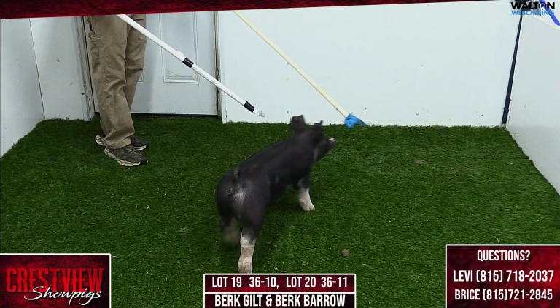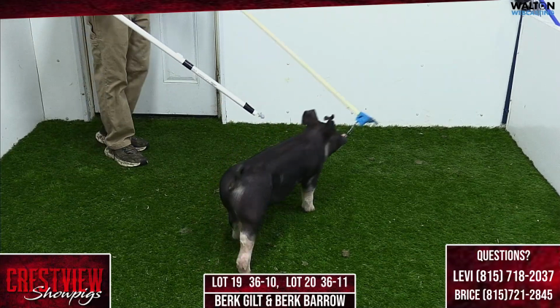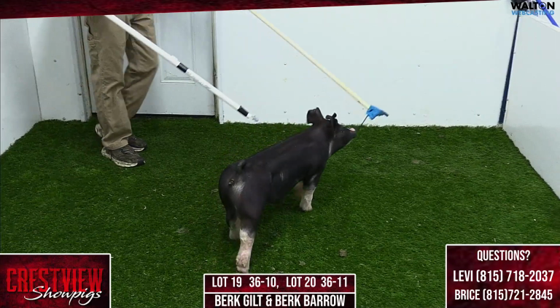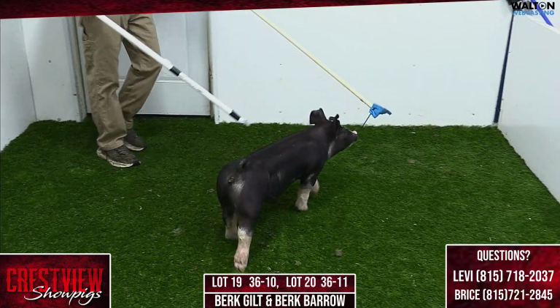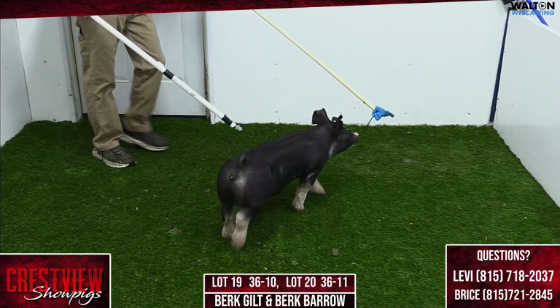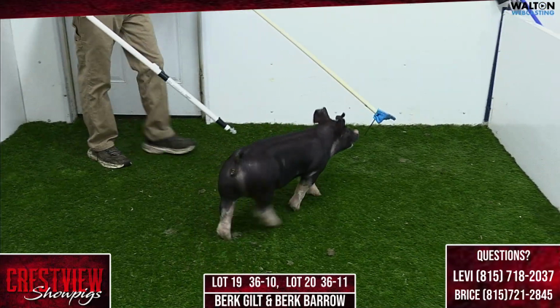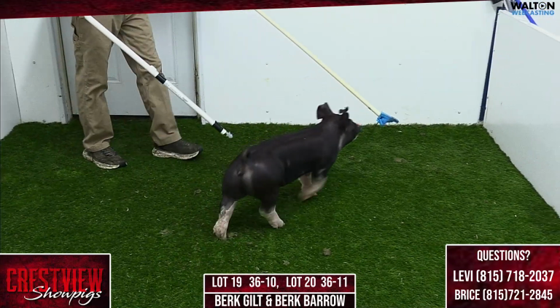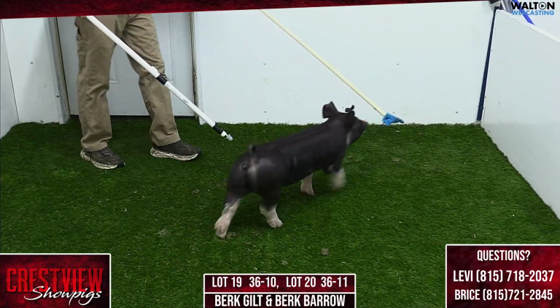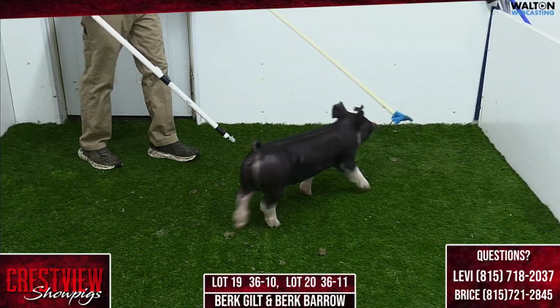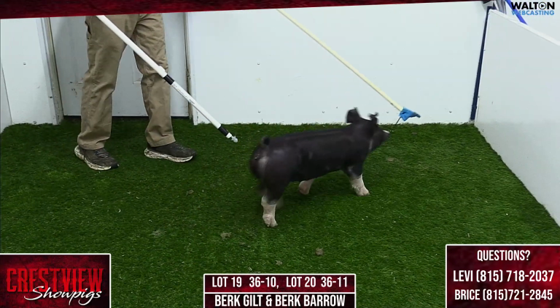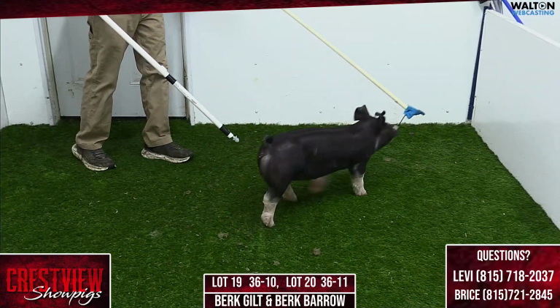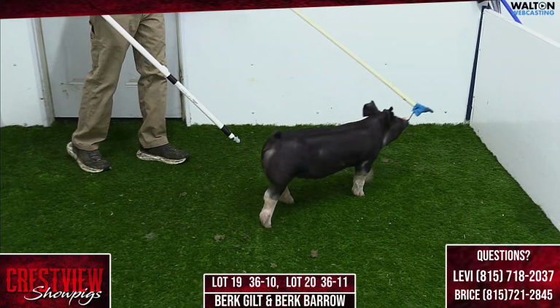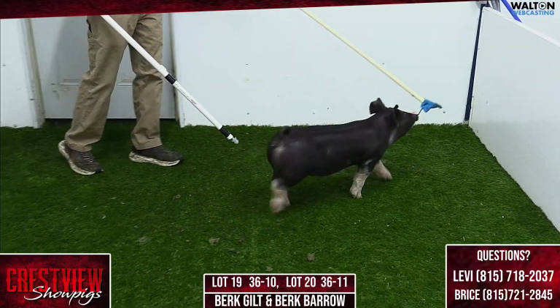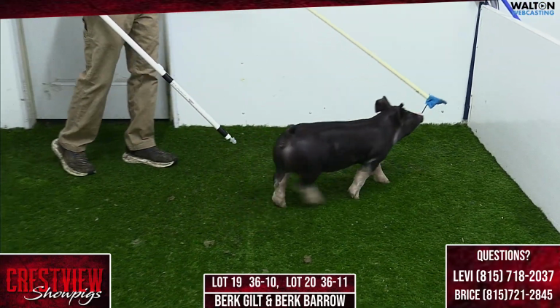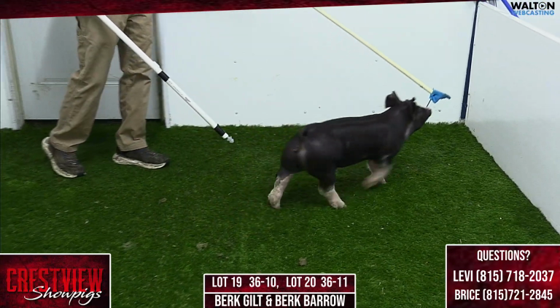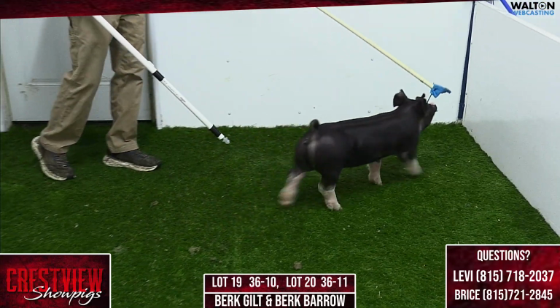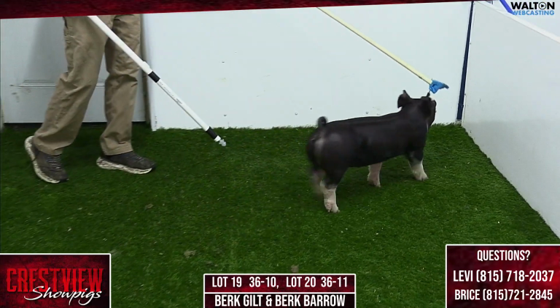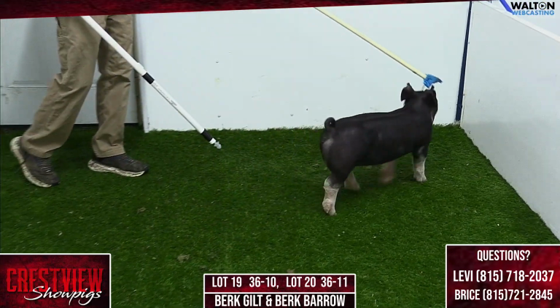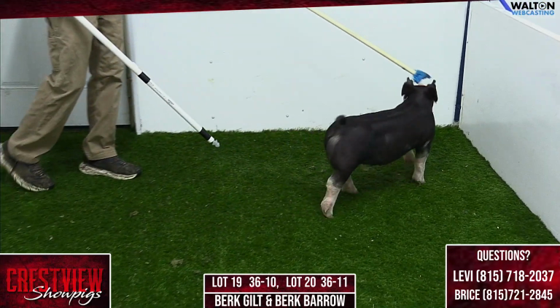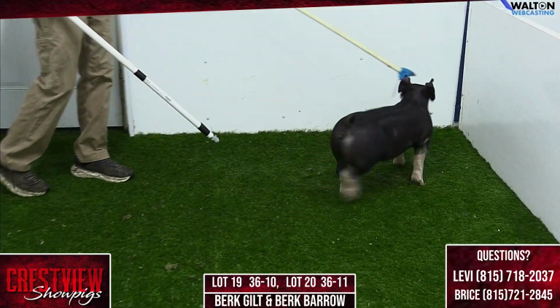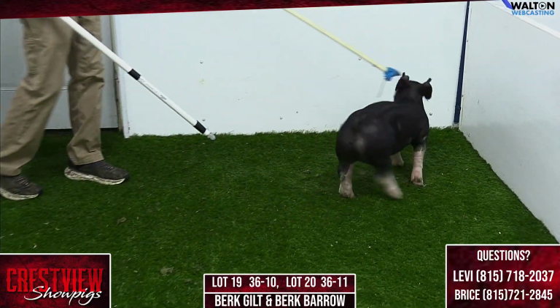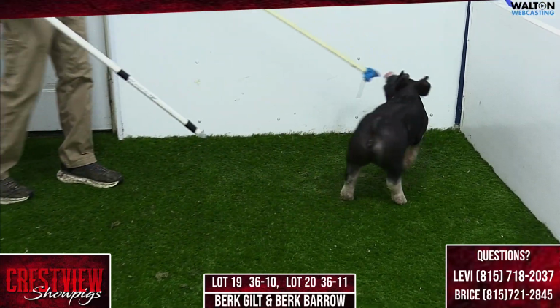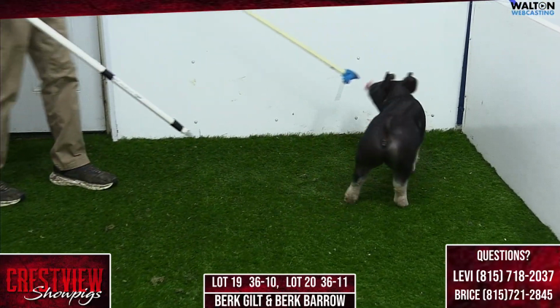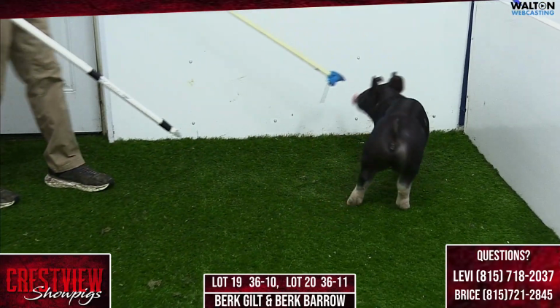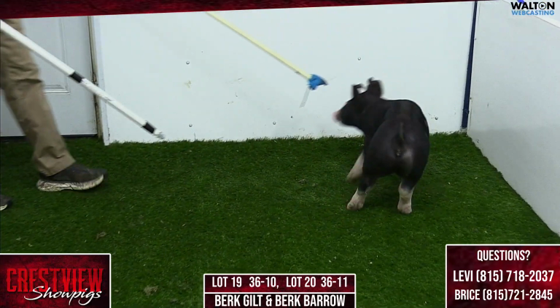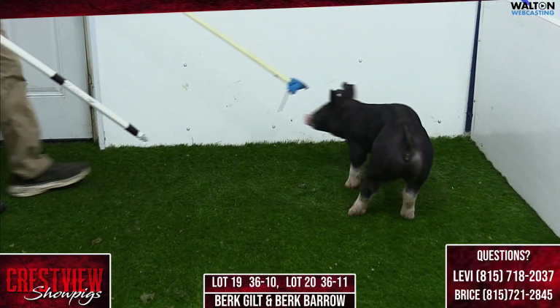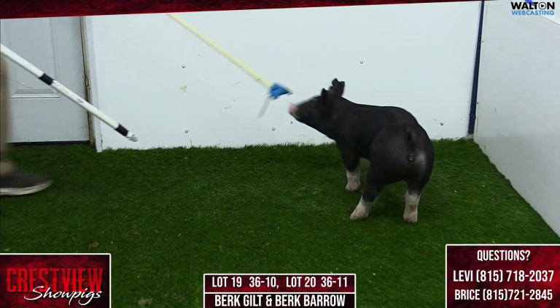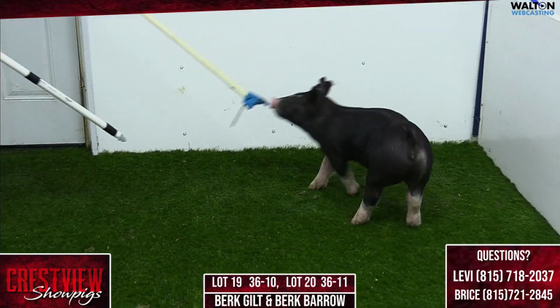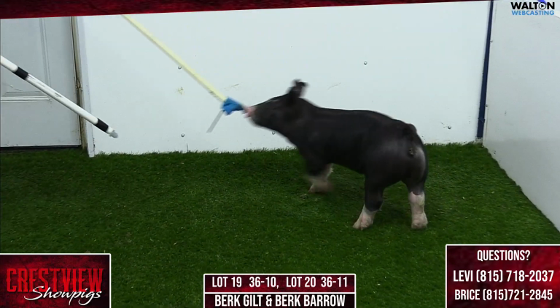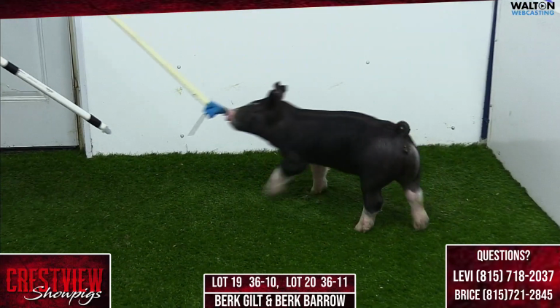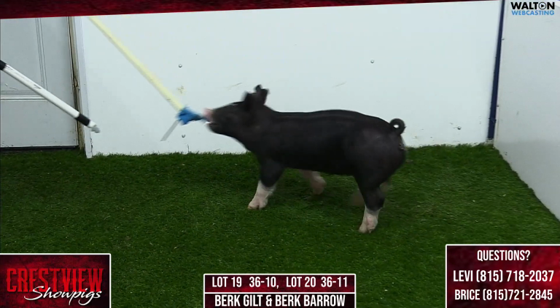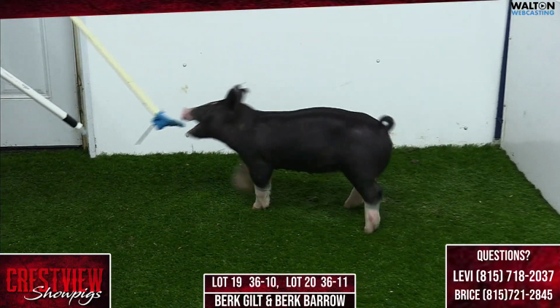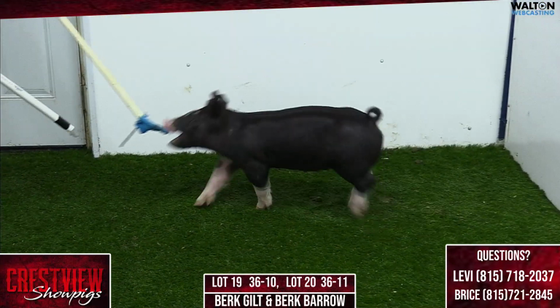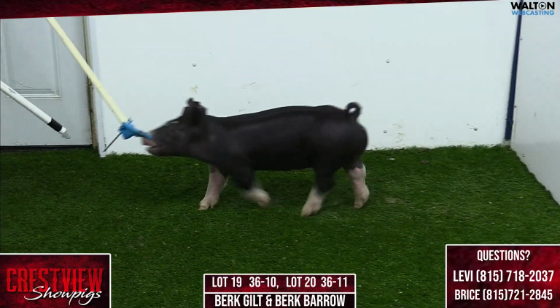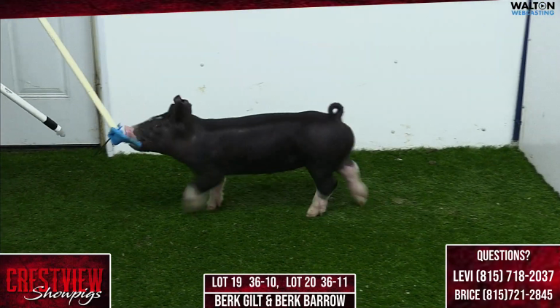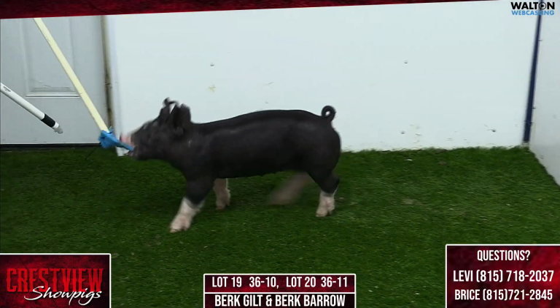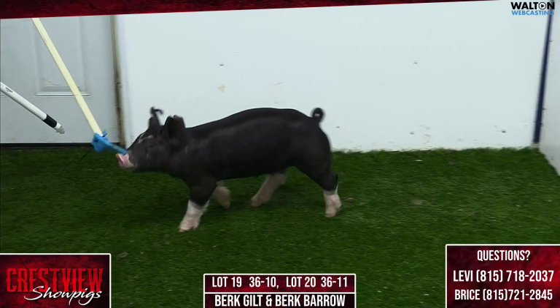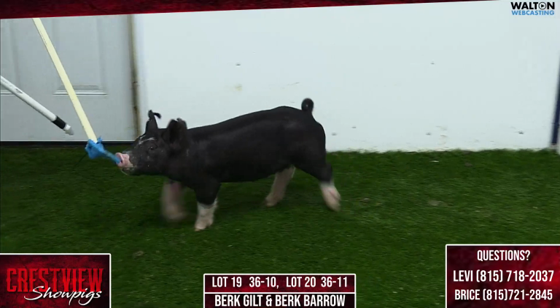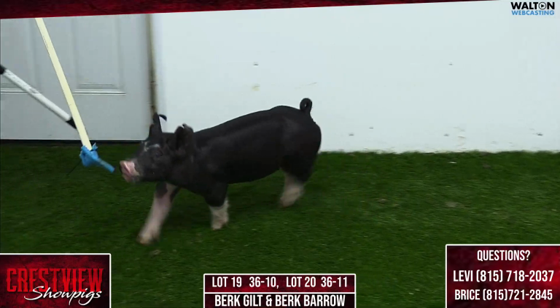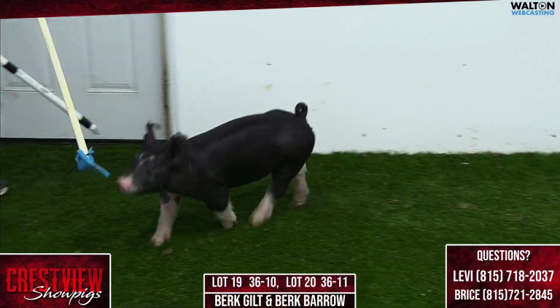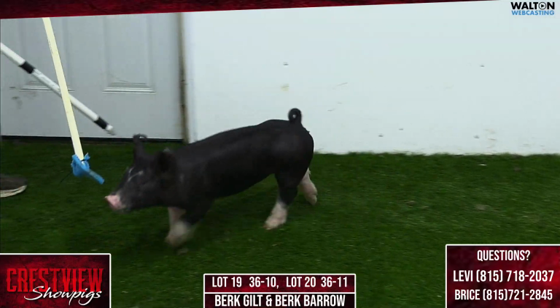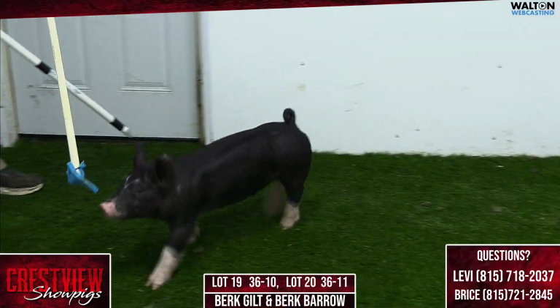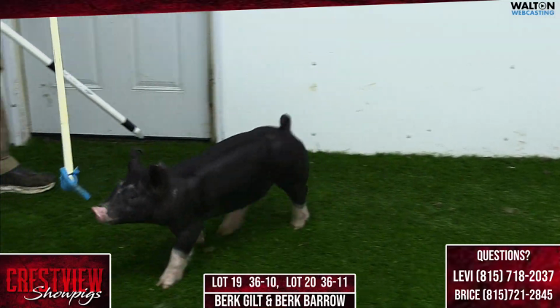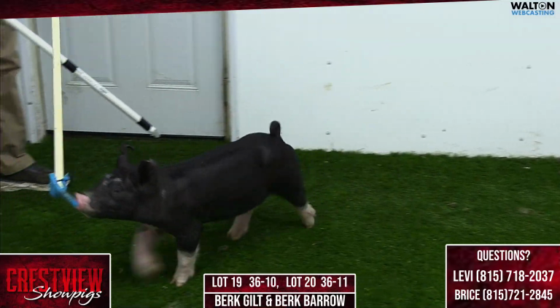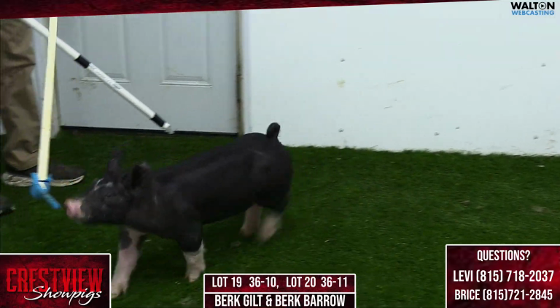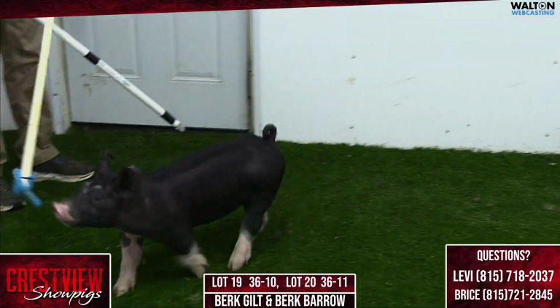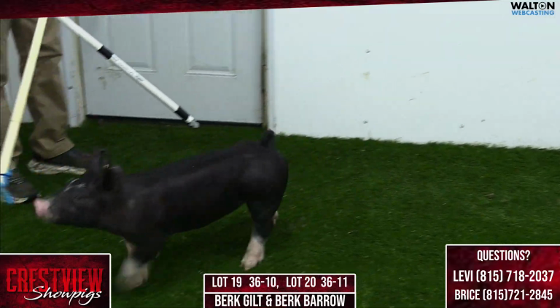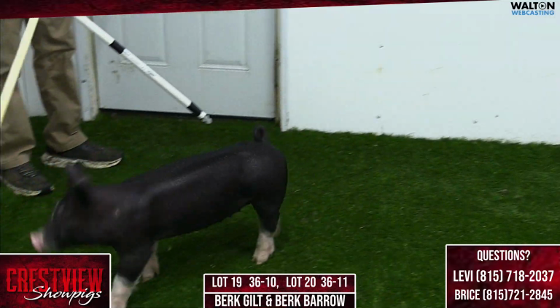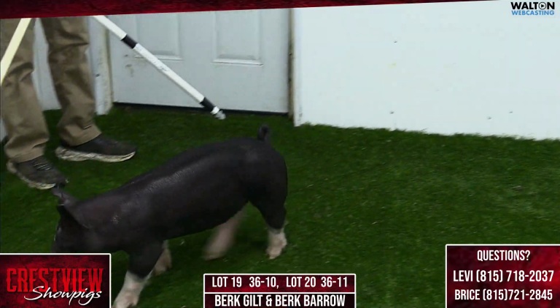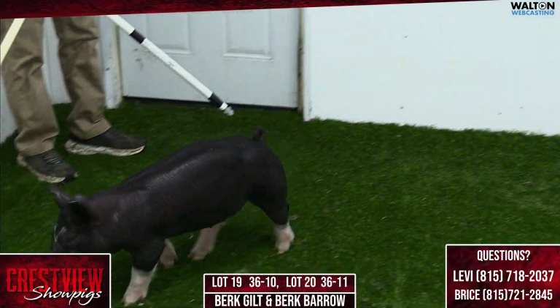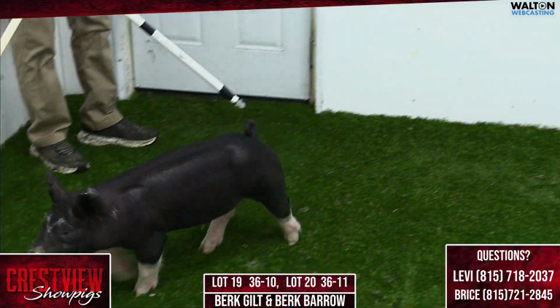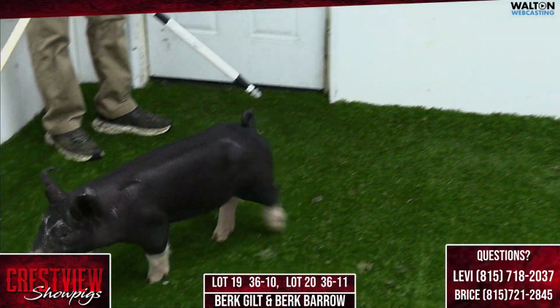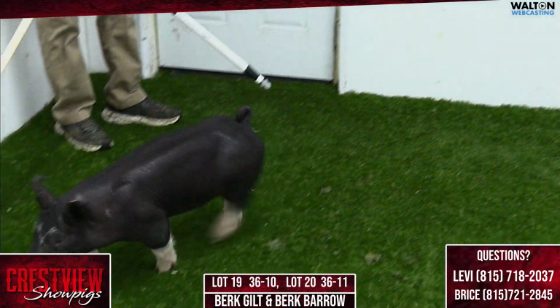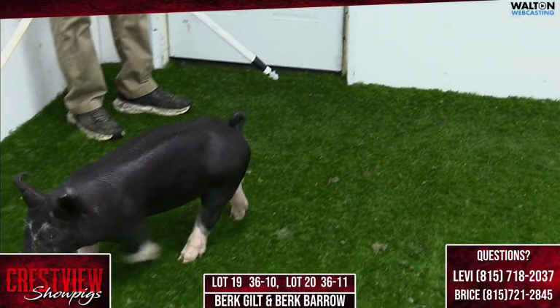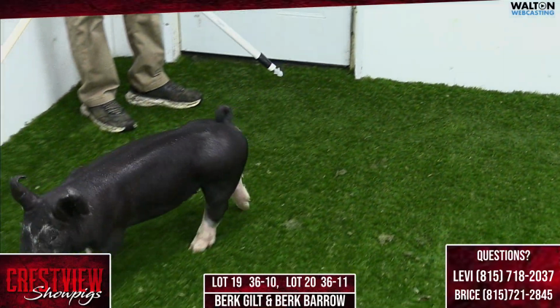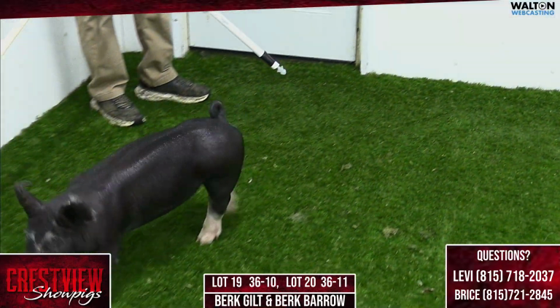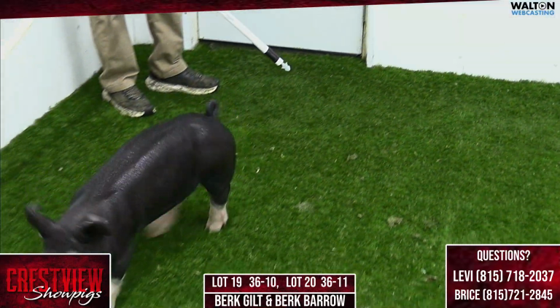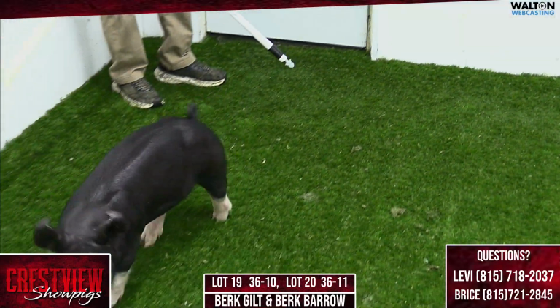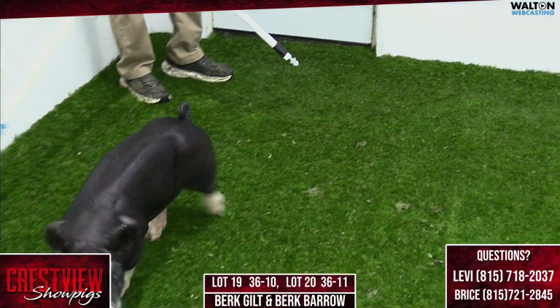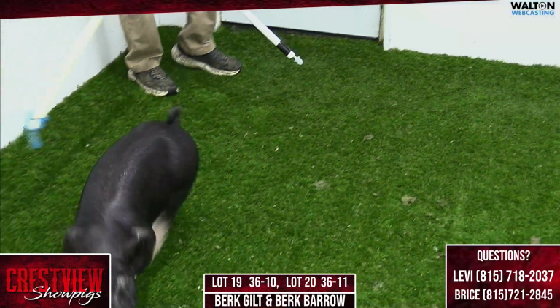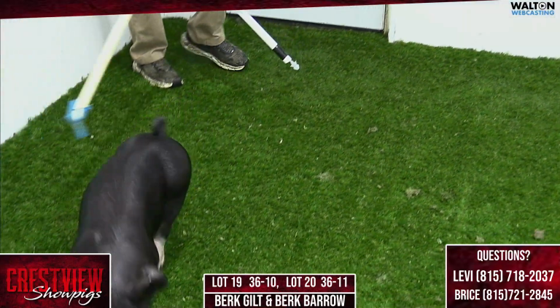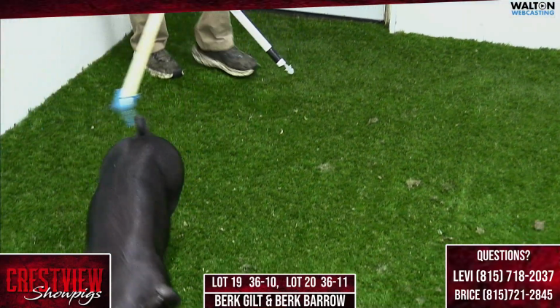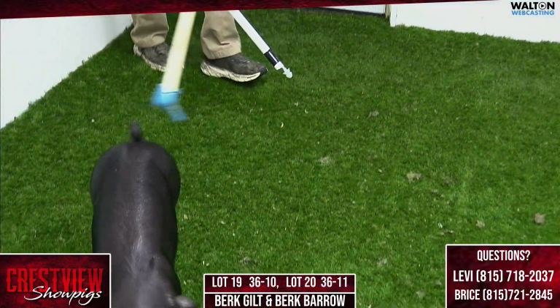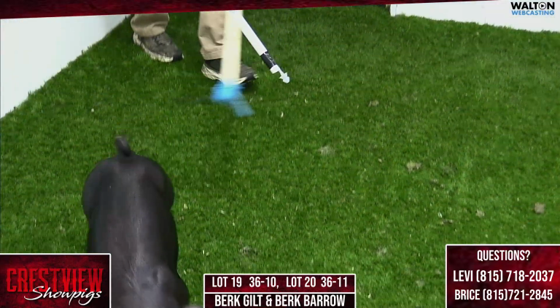Still in the Berkshire pen here, lot 19 and lot 20 again. Special effect, gladiator, cold water, under armor.